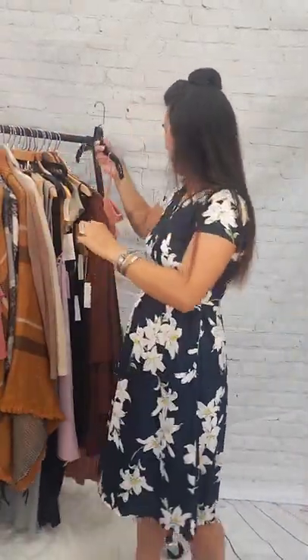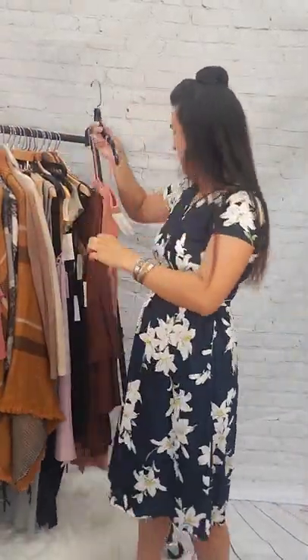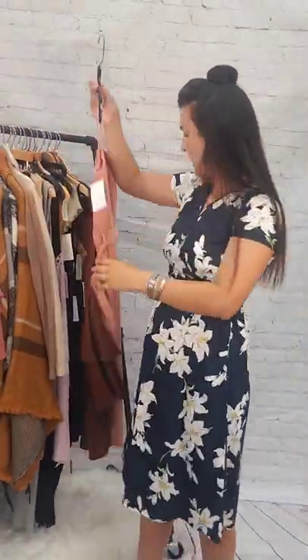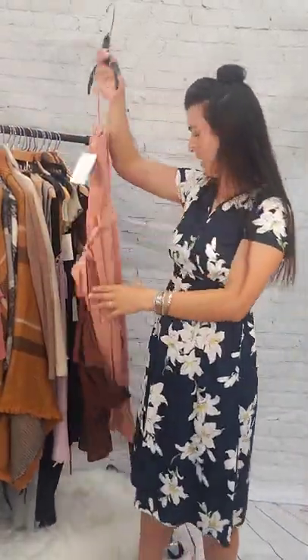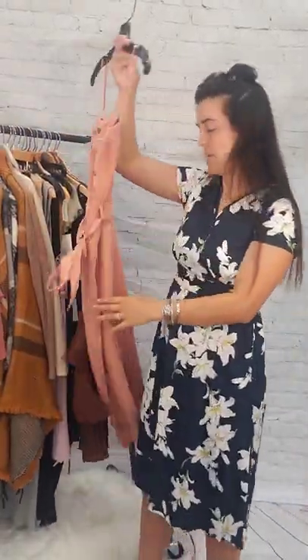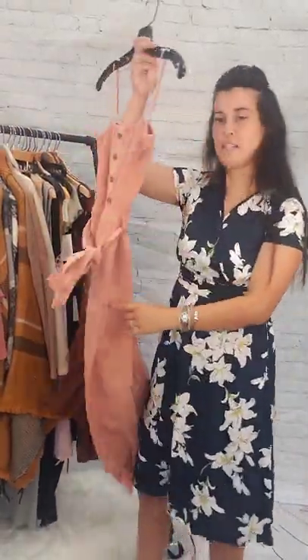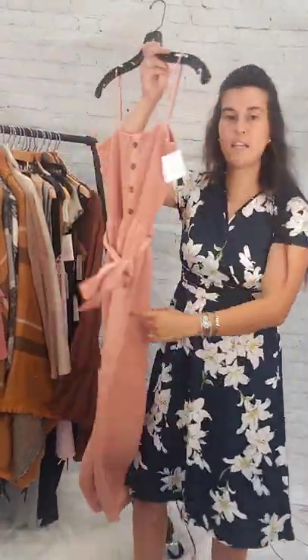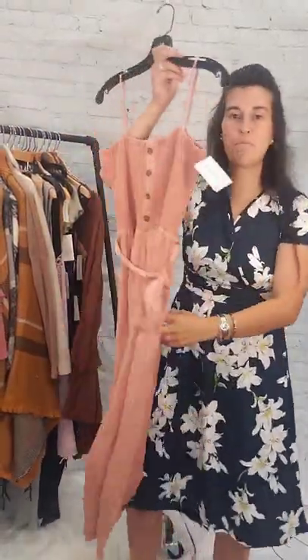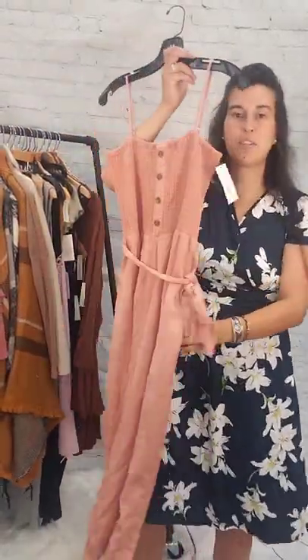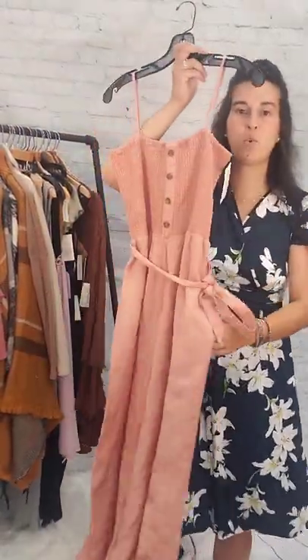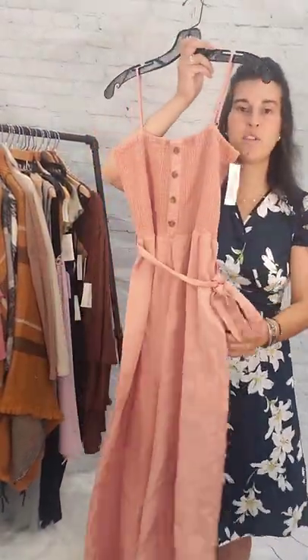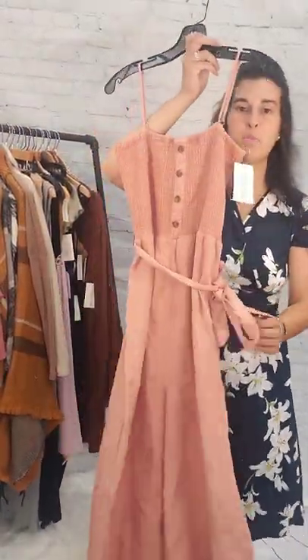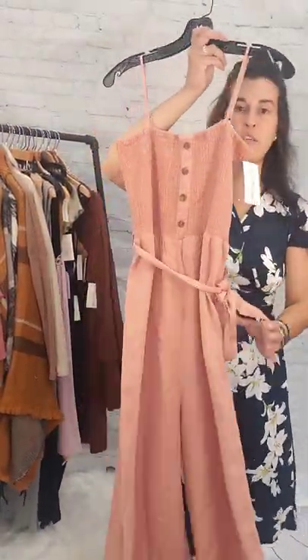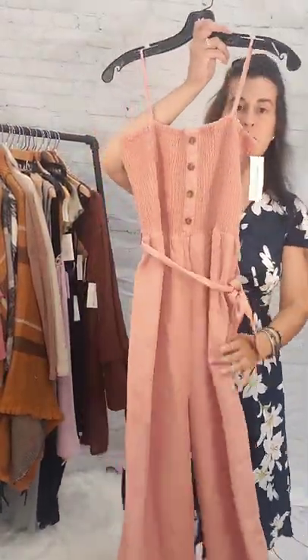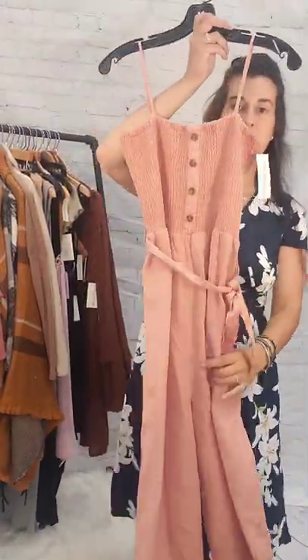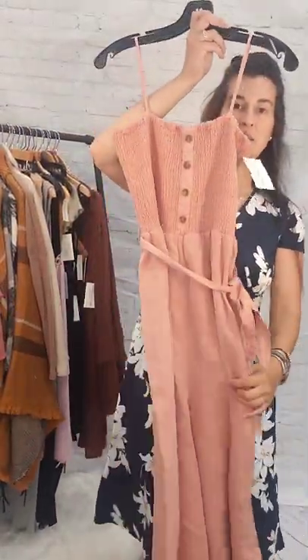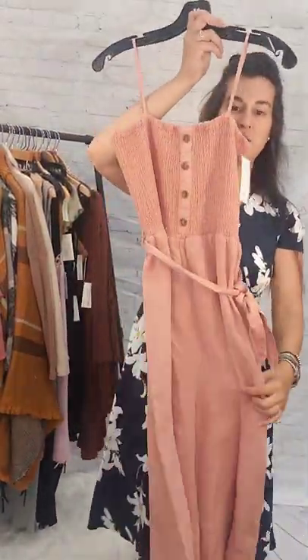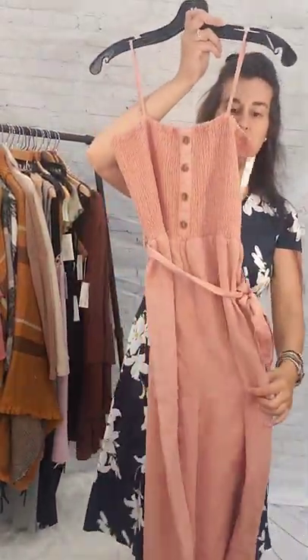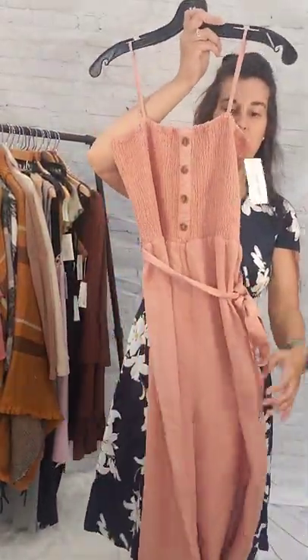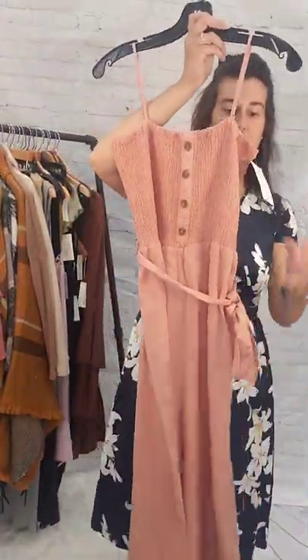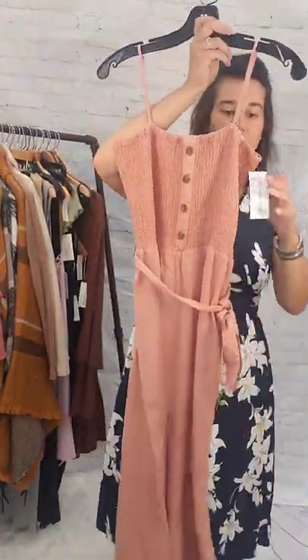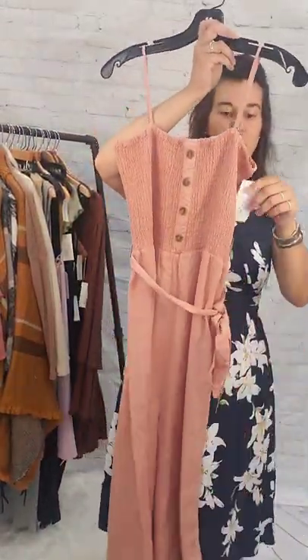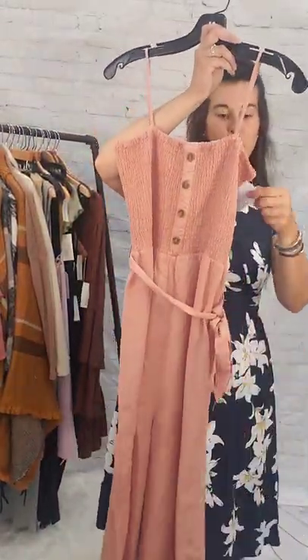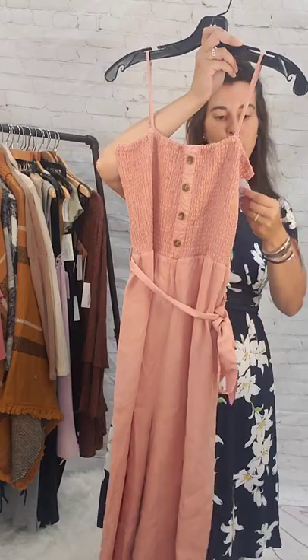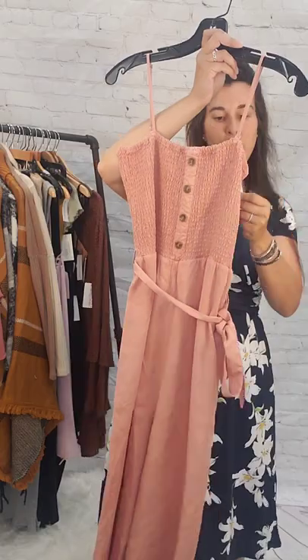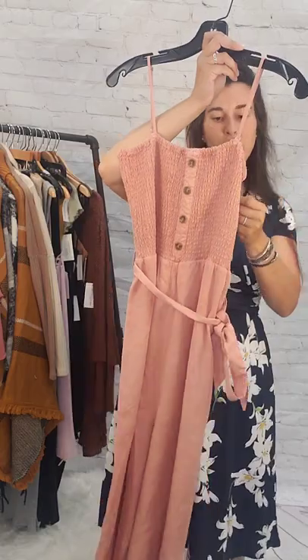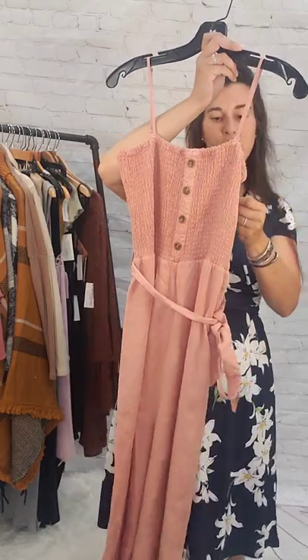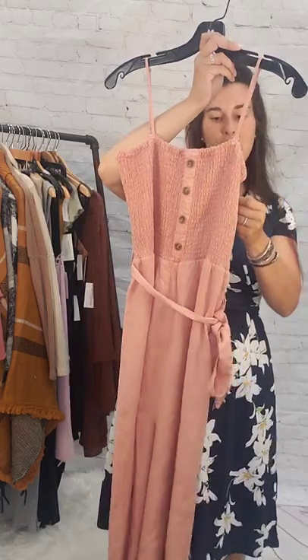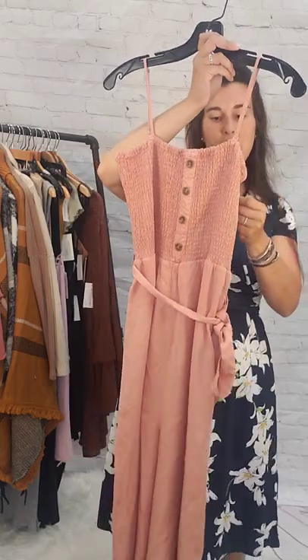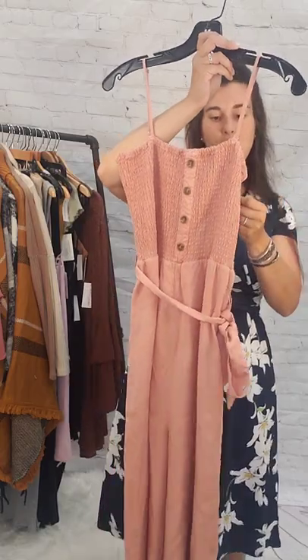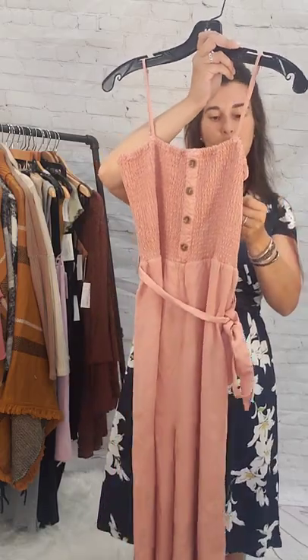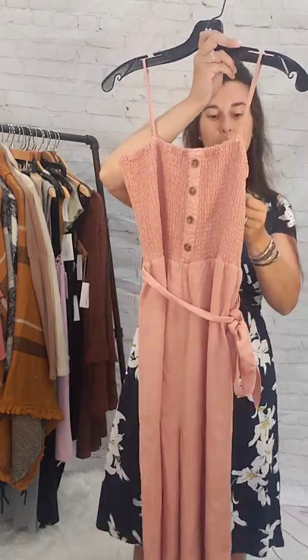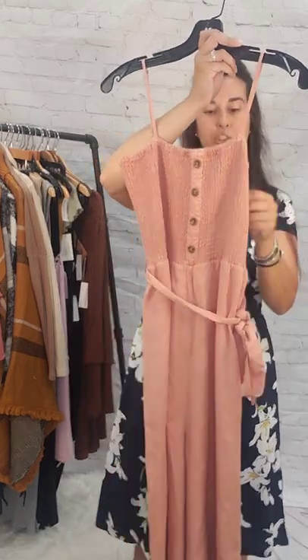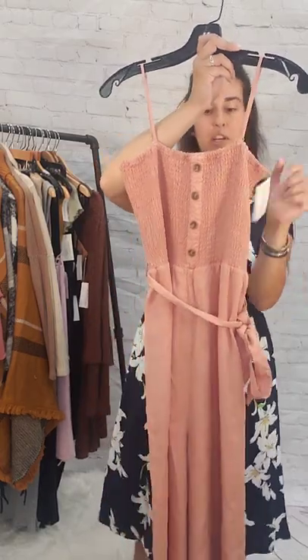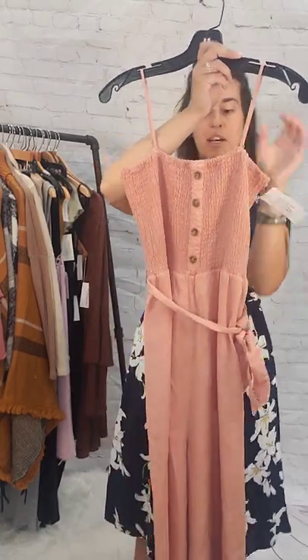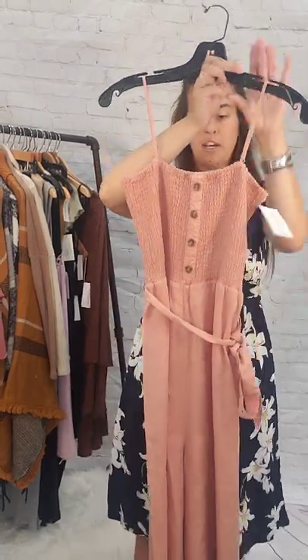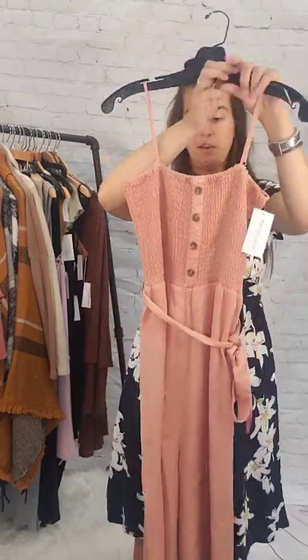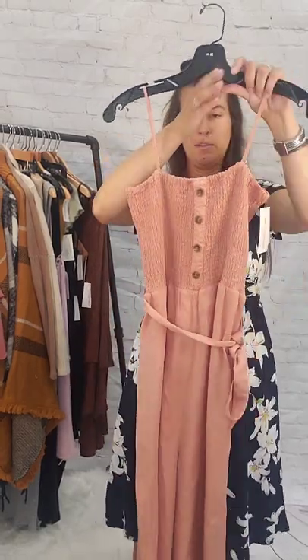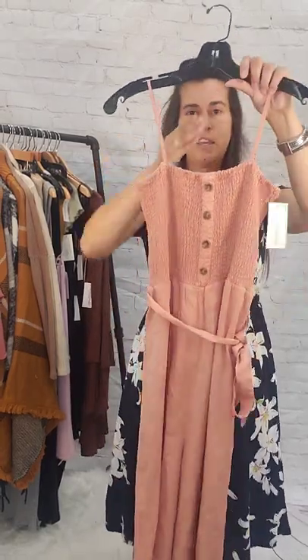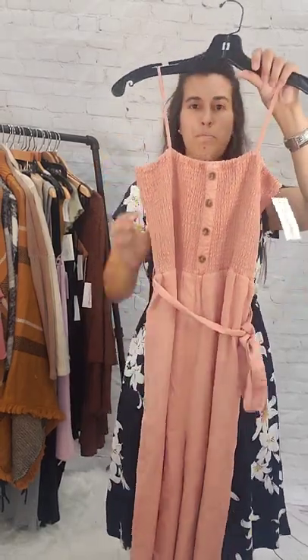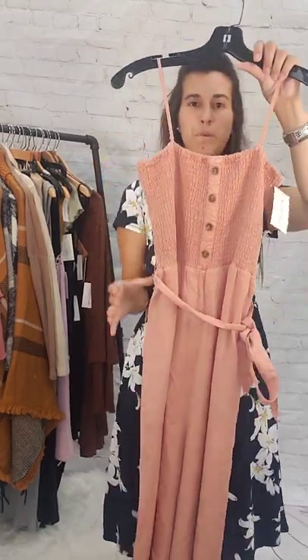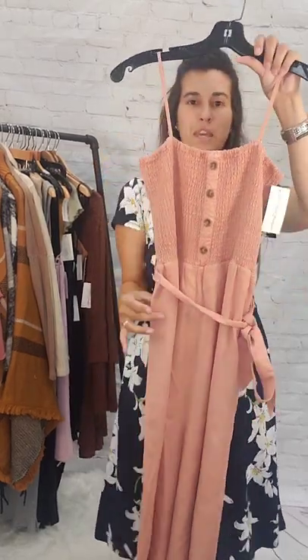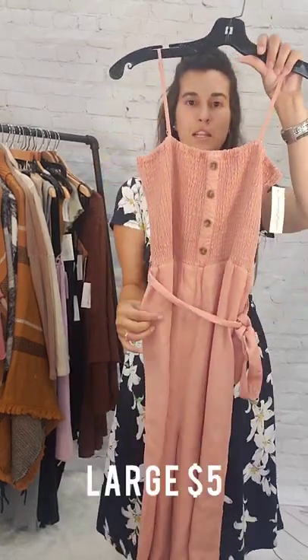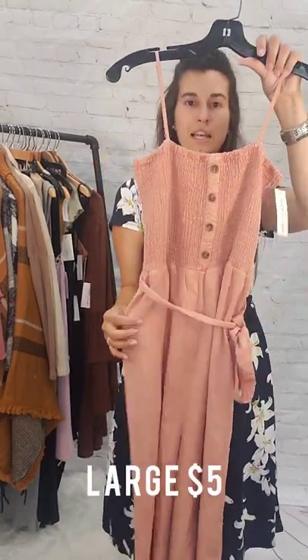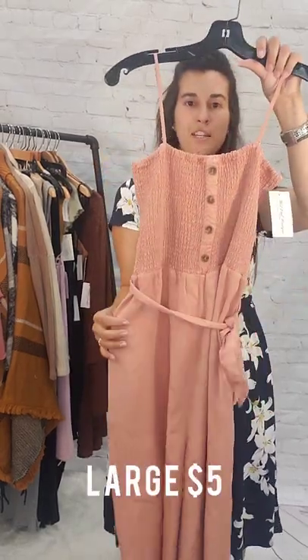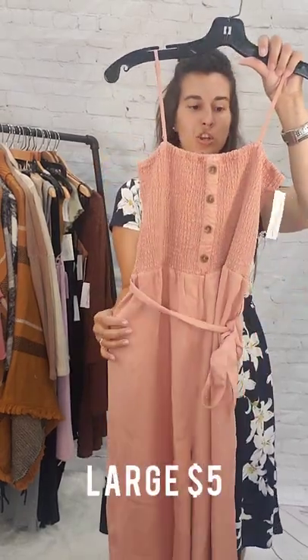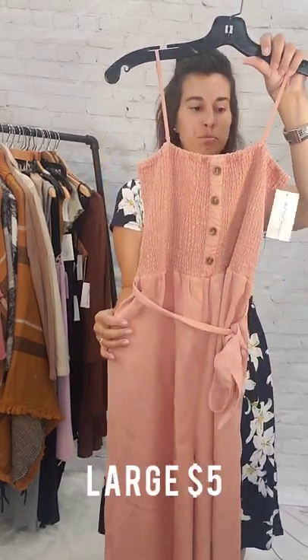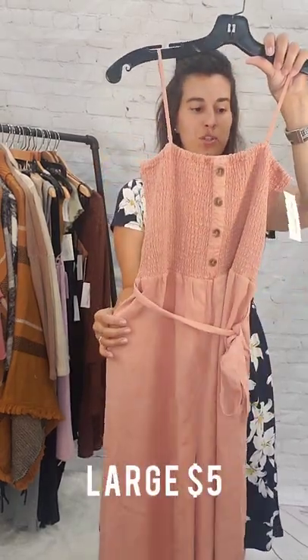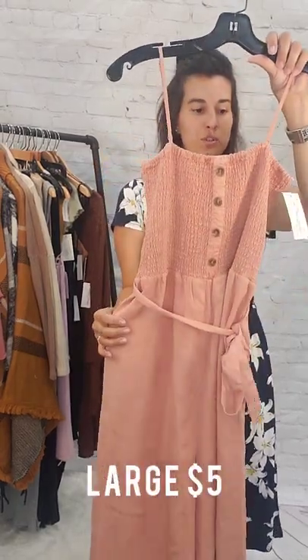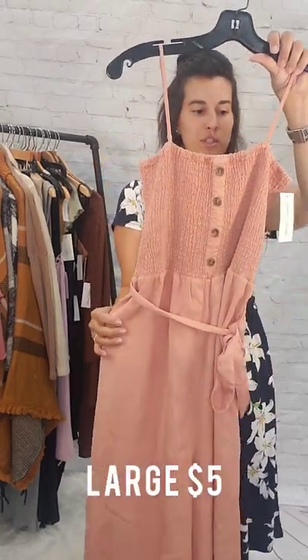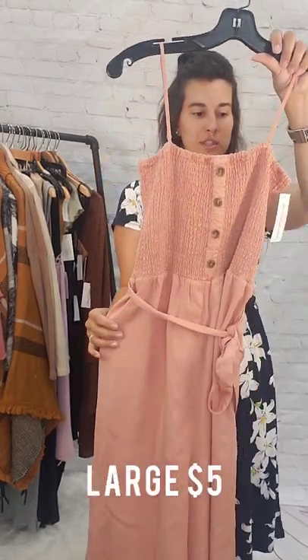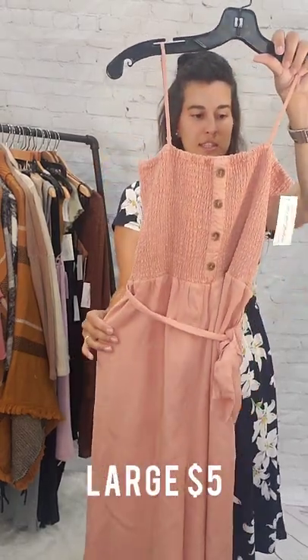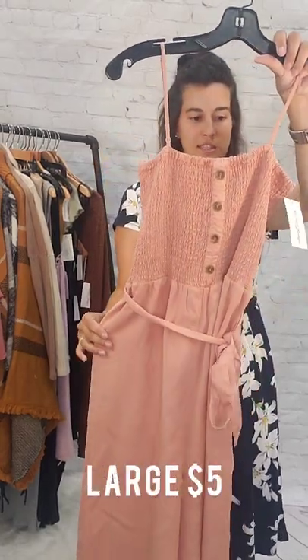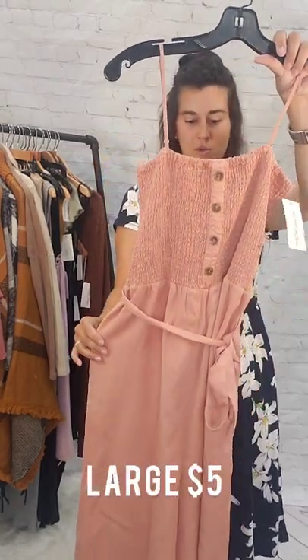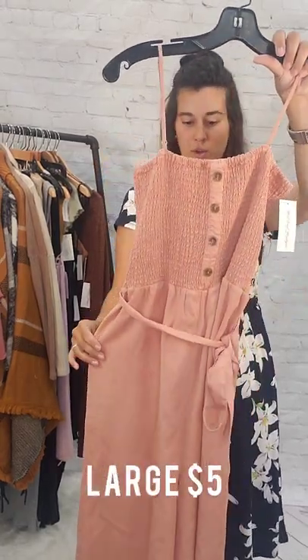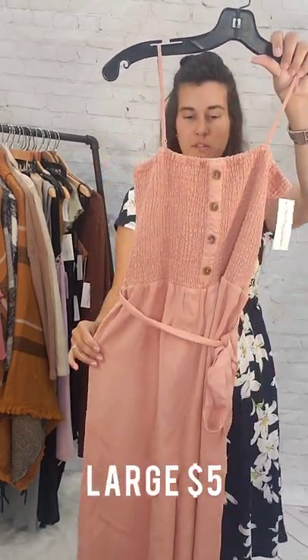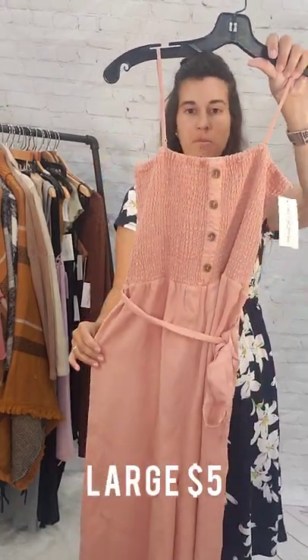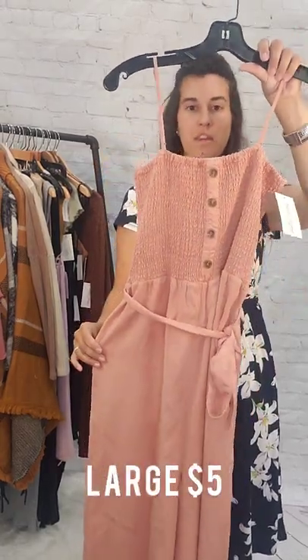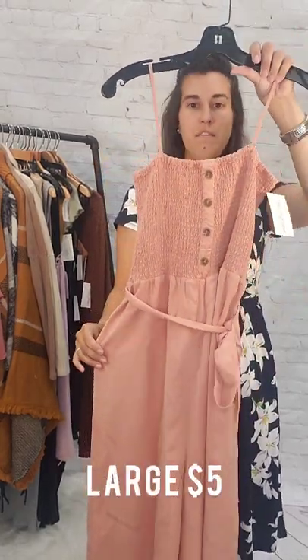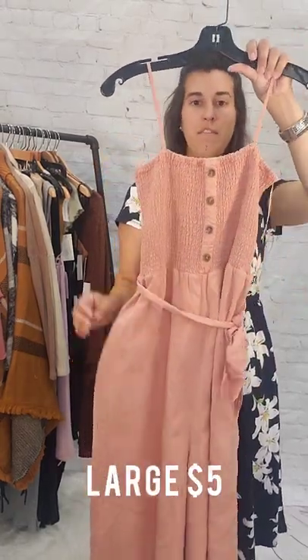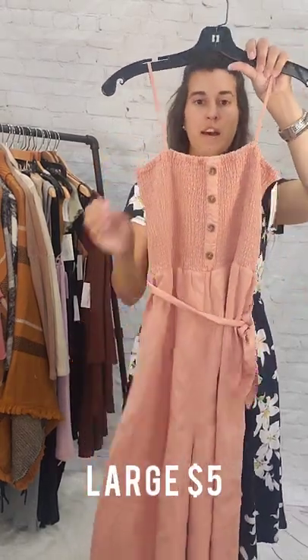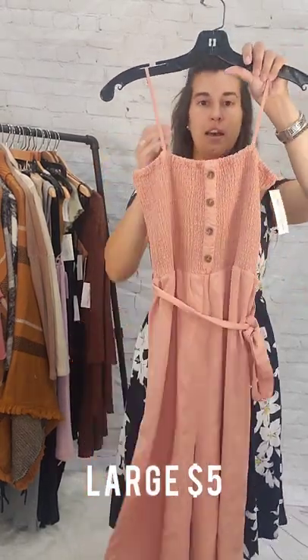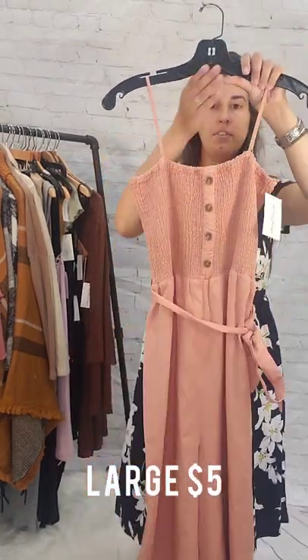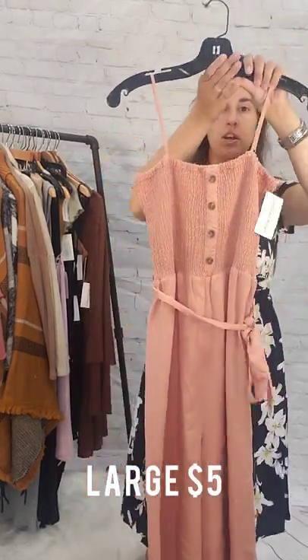Next up is going to be this jumpsuit — a large, like a peat clay jumpsuit. This is going to be $5.